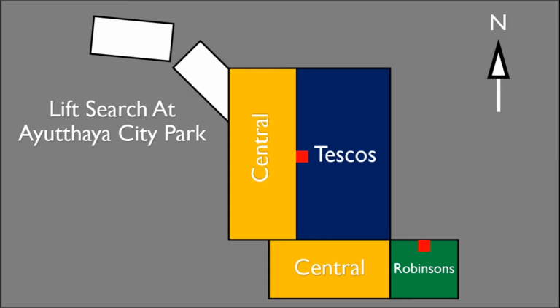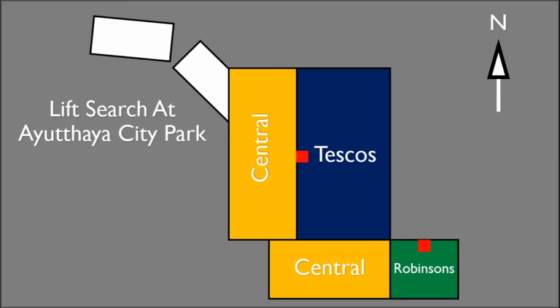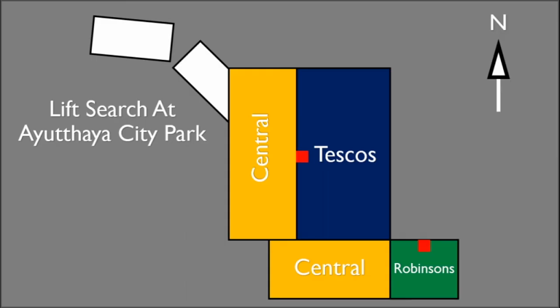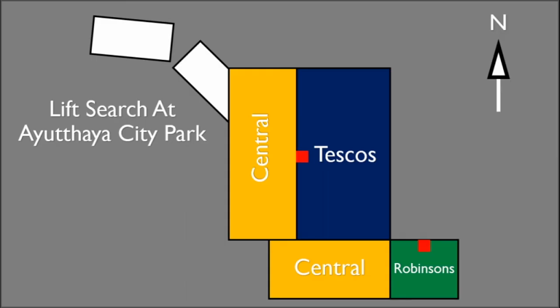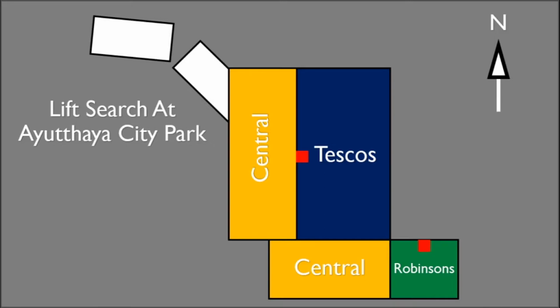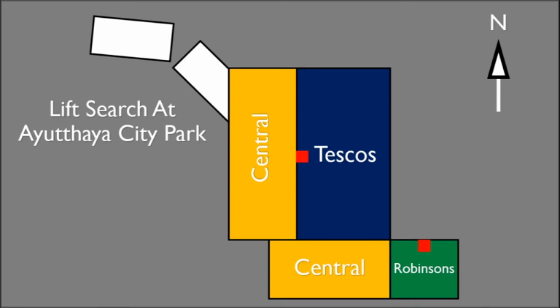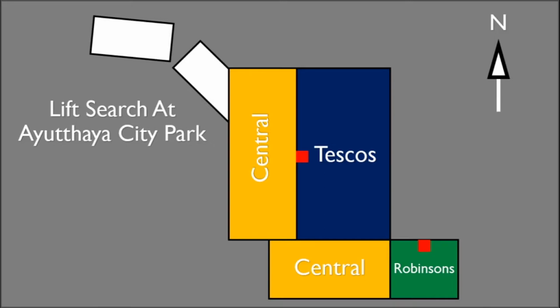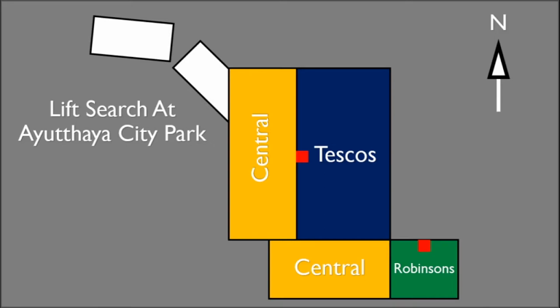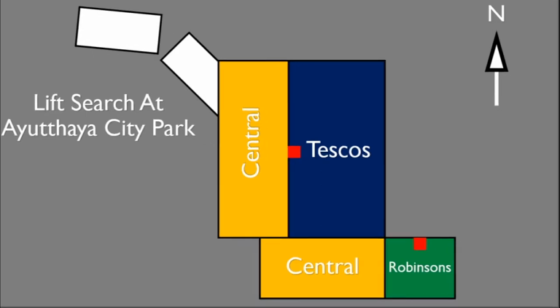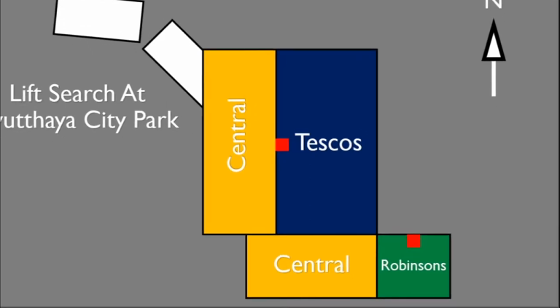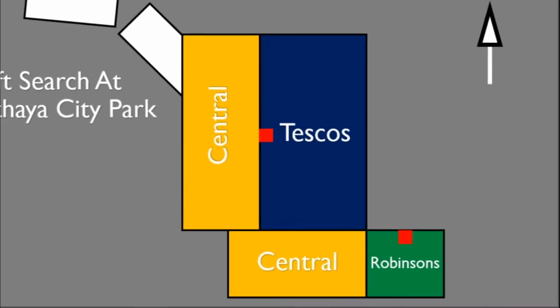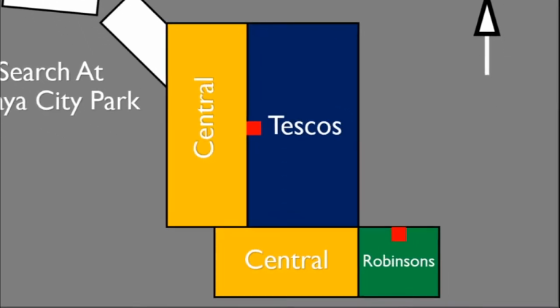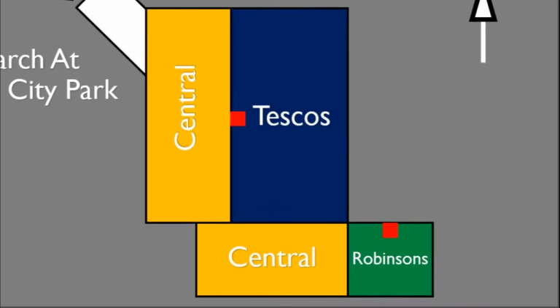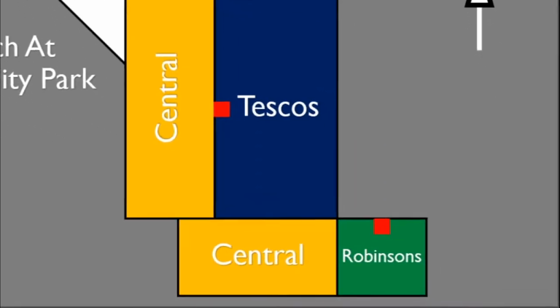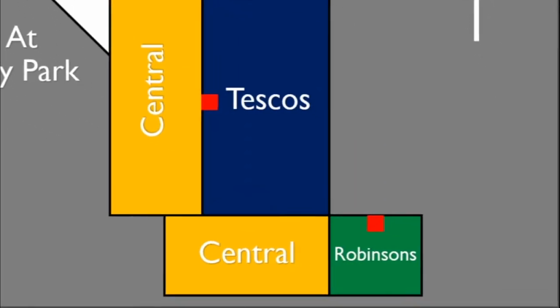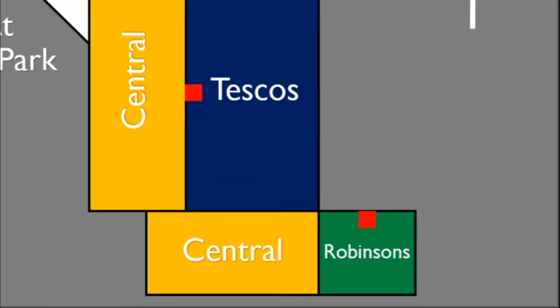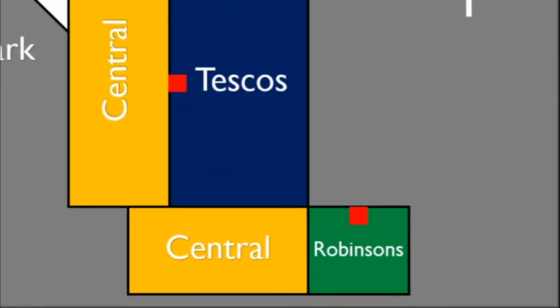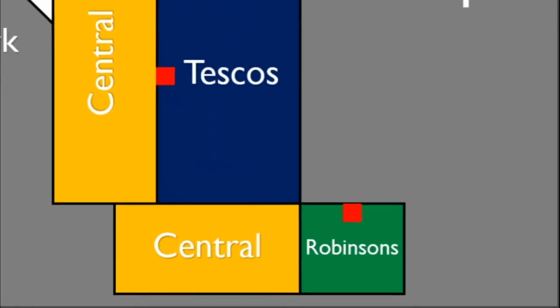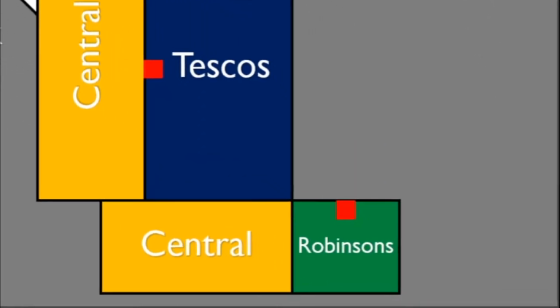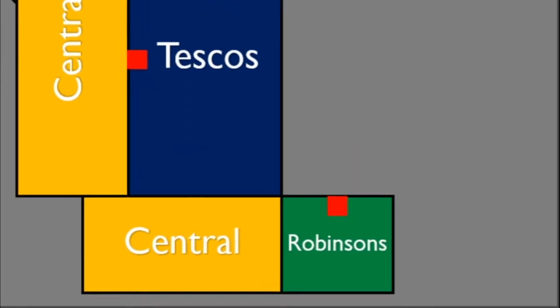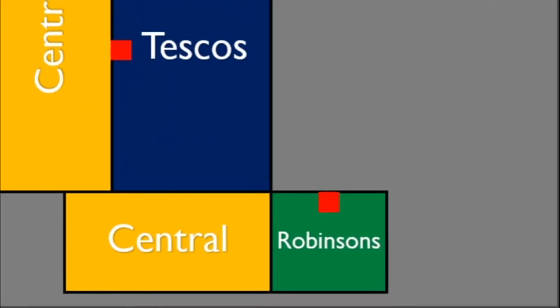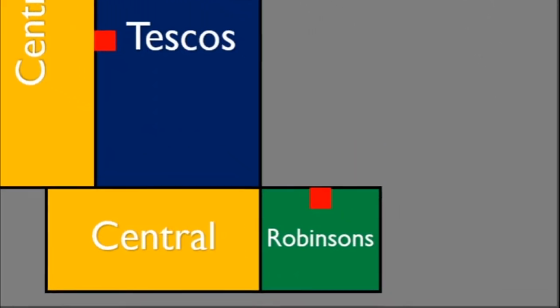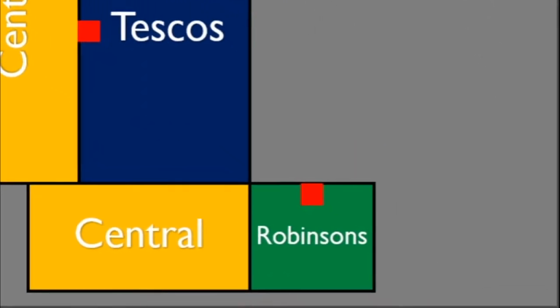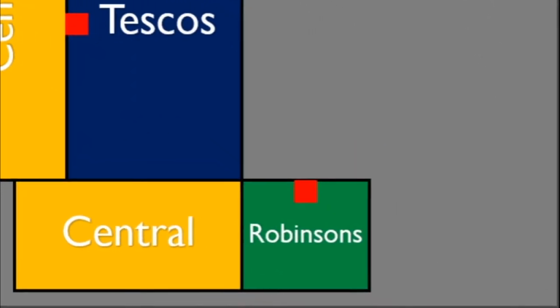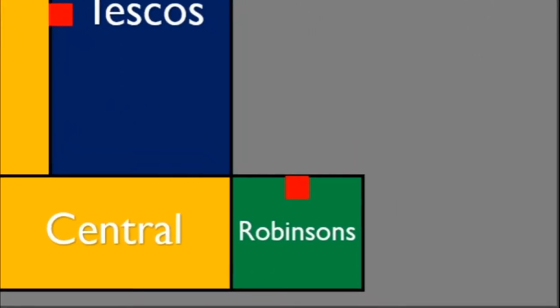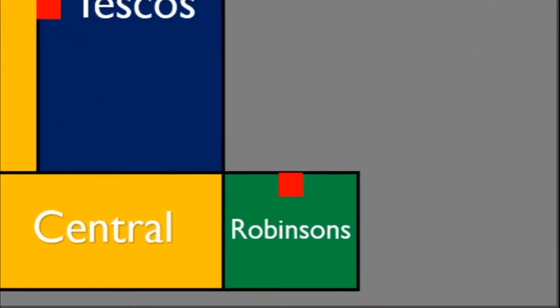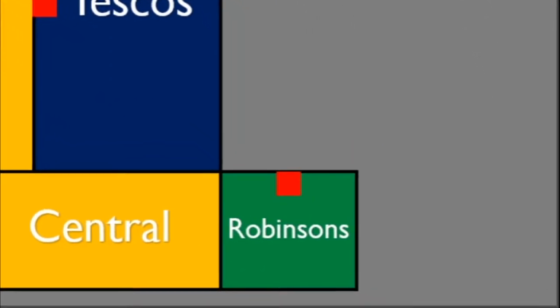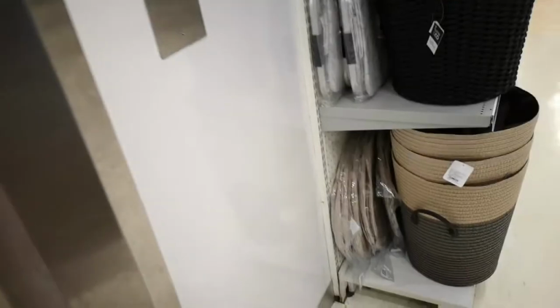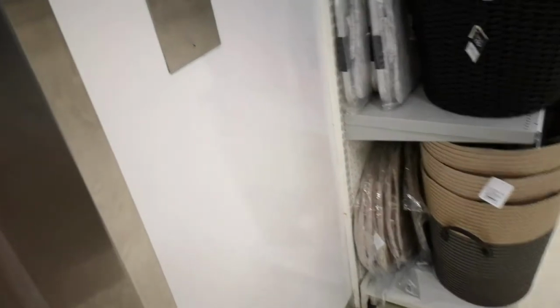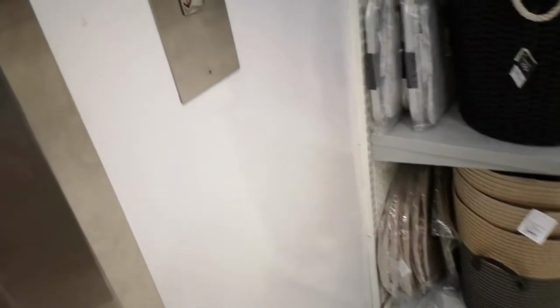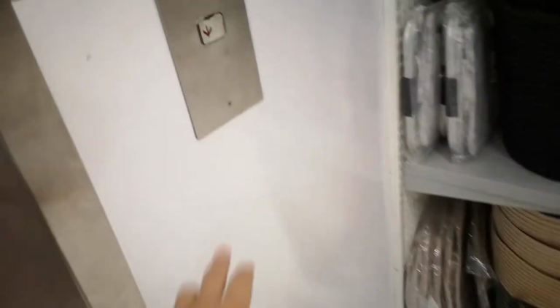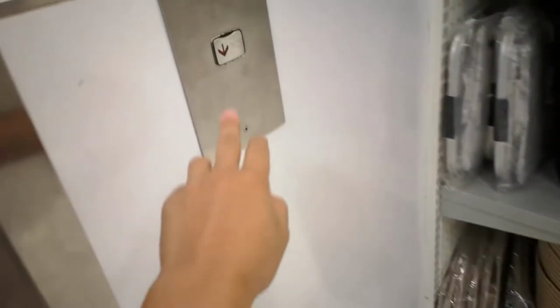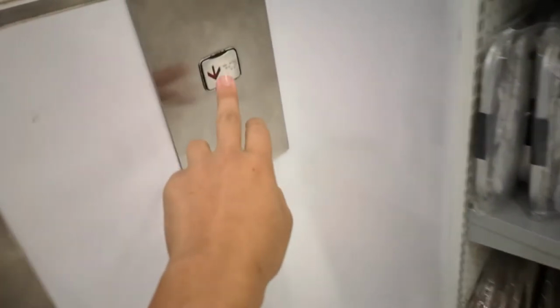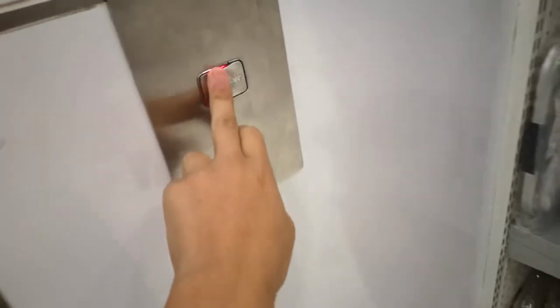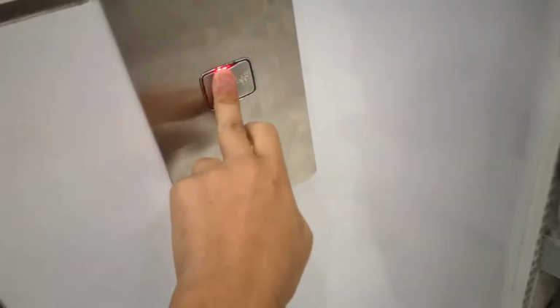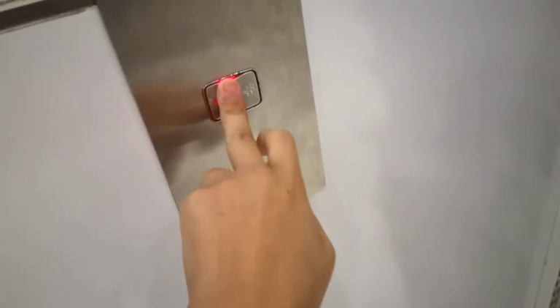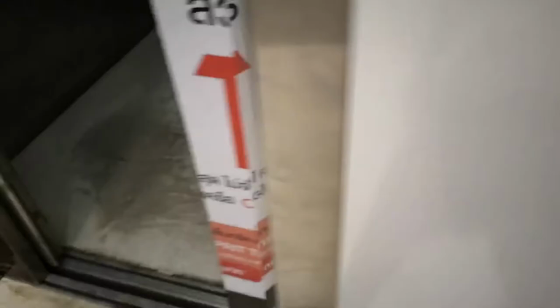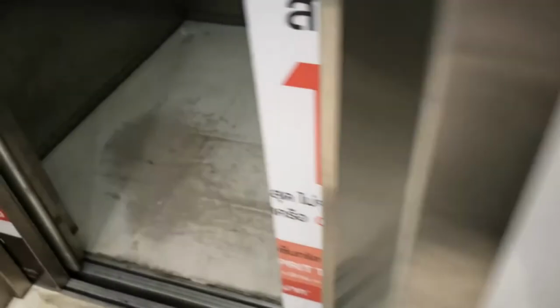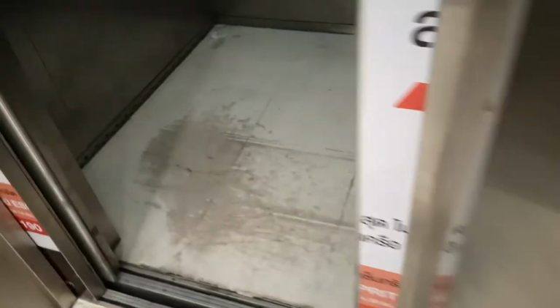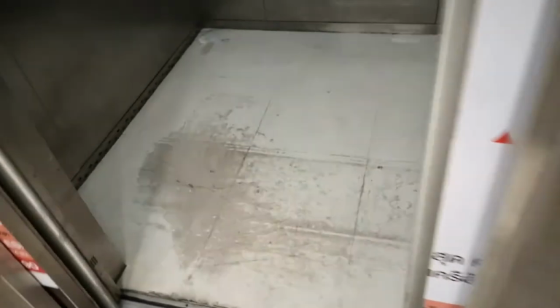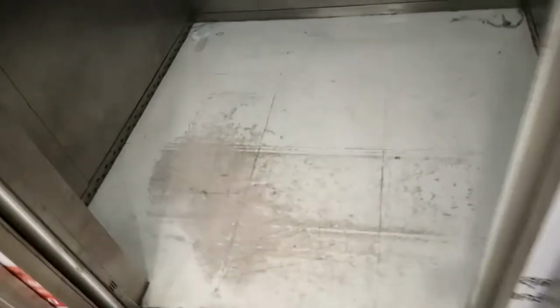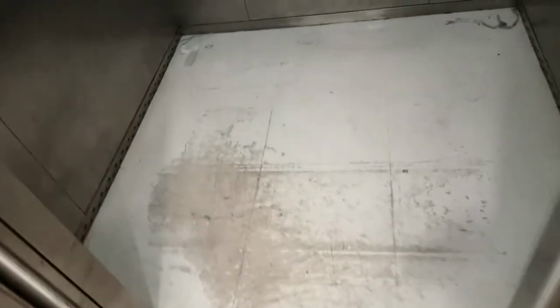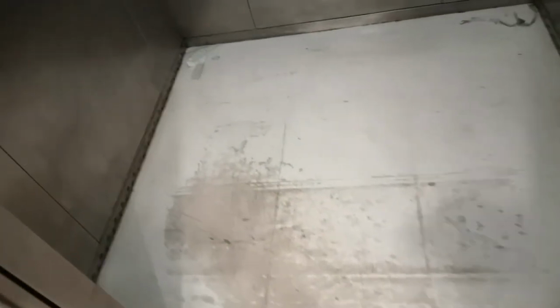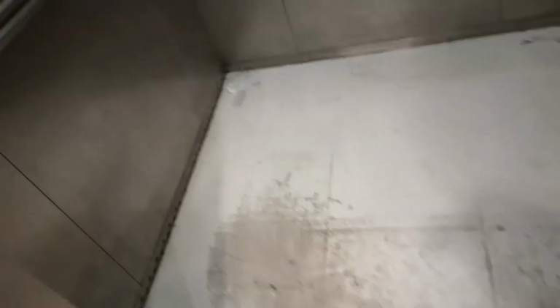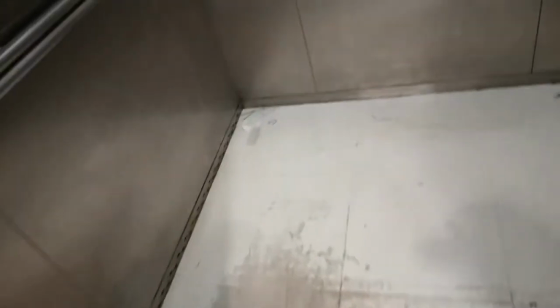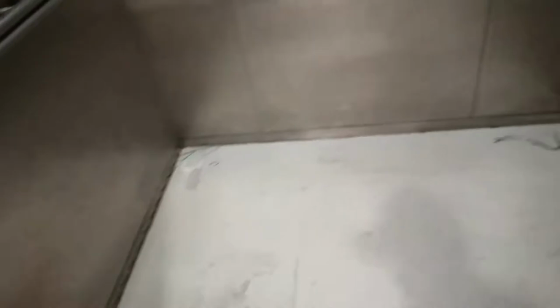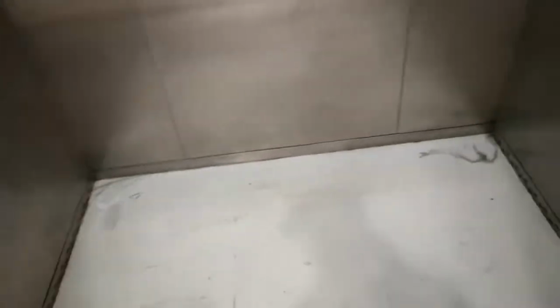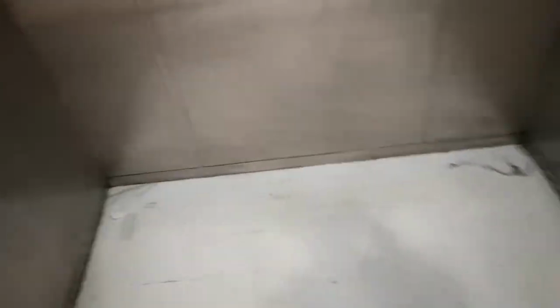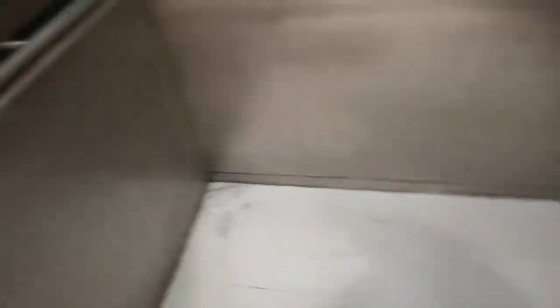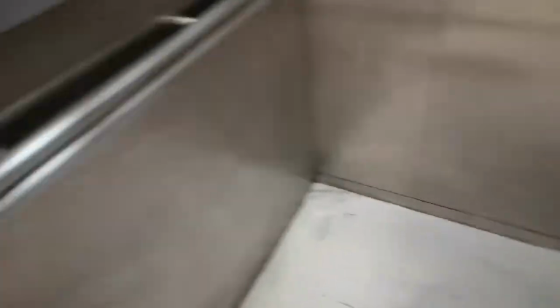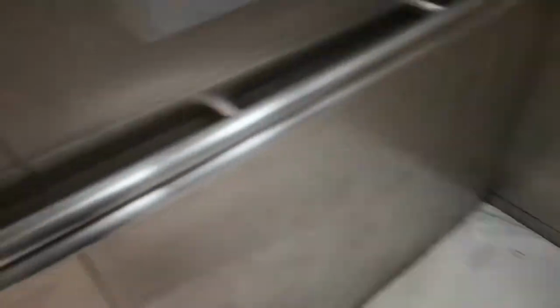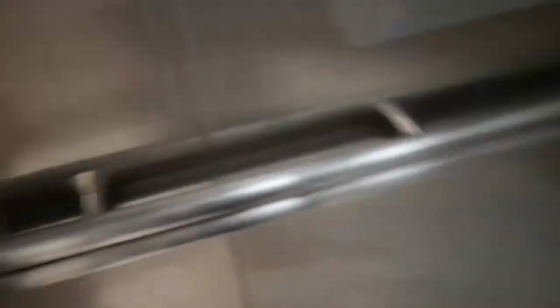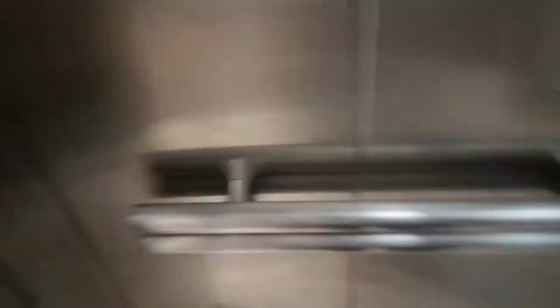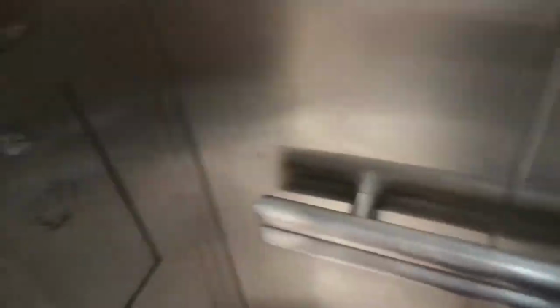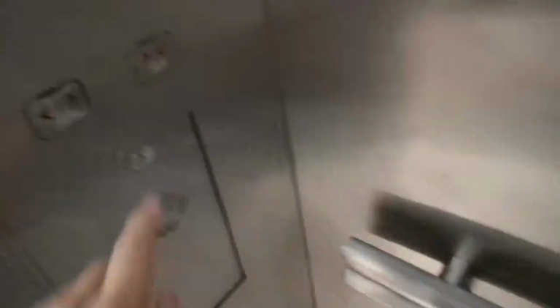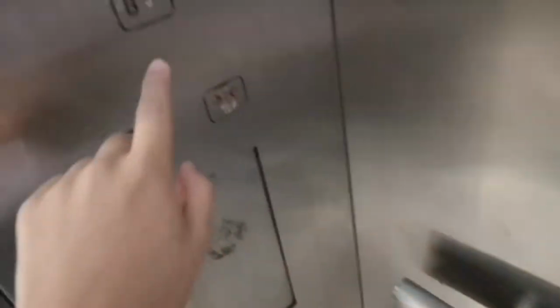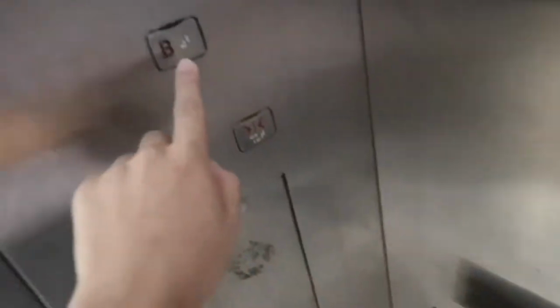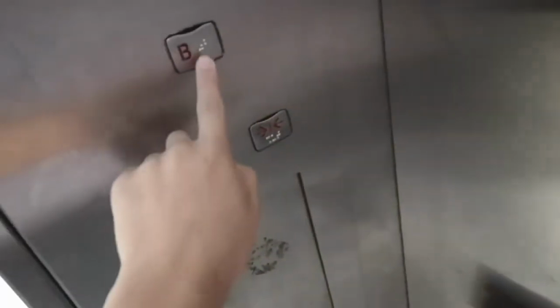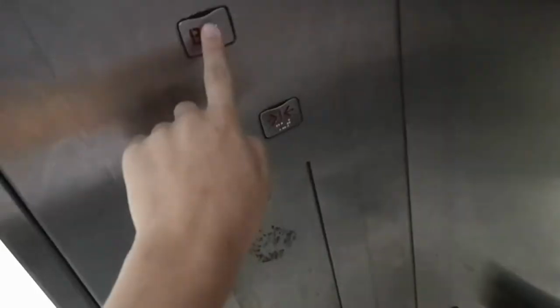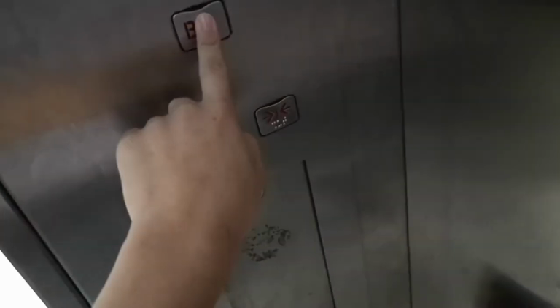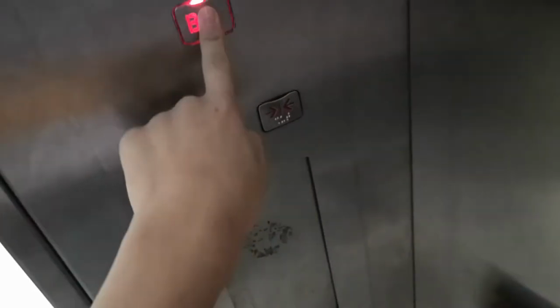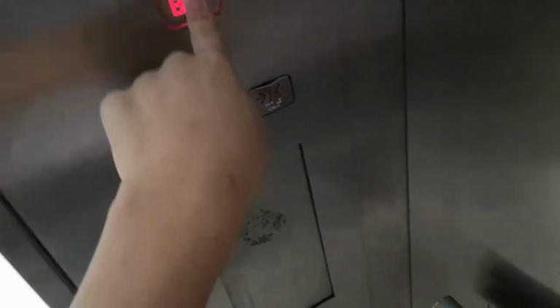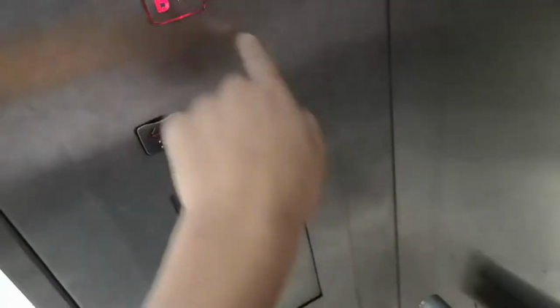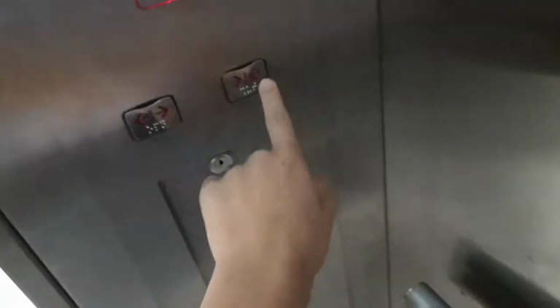And now to the next lift, which is a Sigma lift in Robinson's. Let's go to the basement.